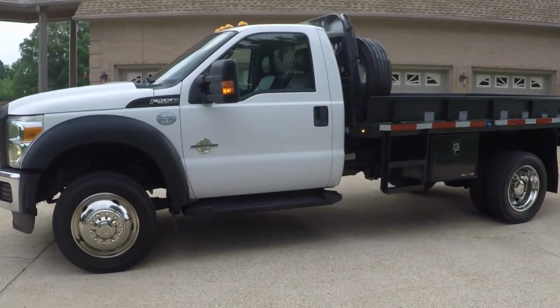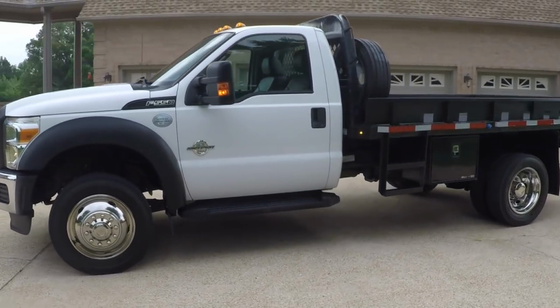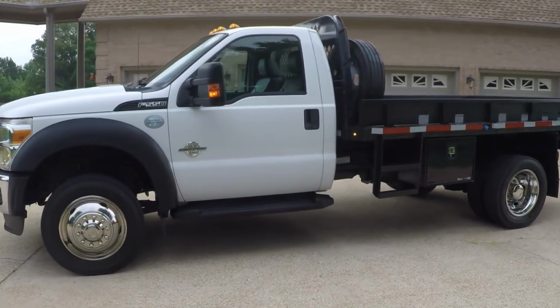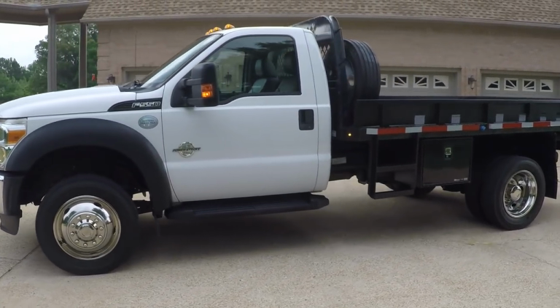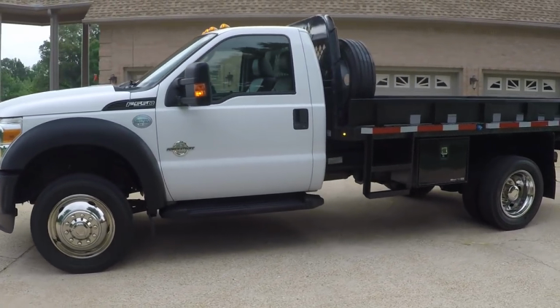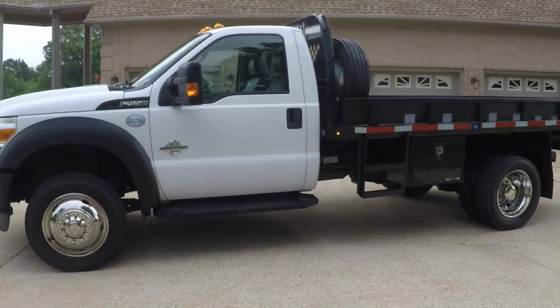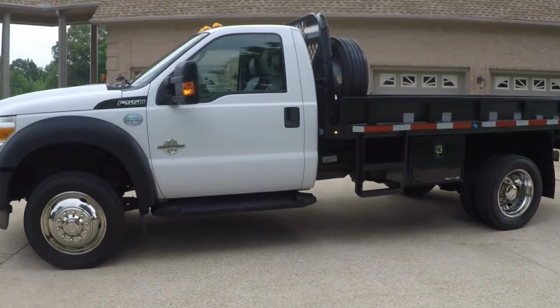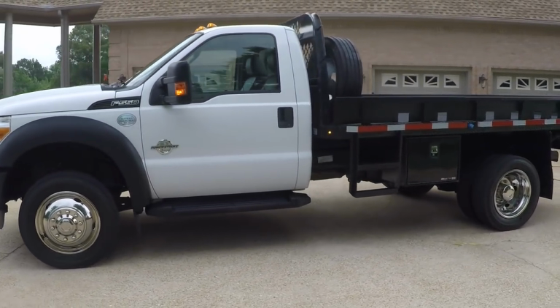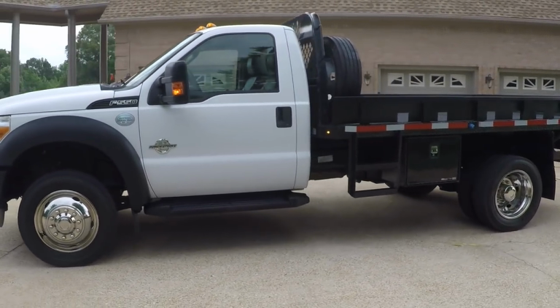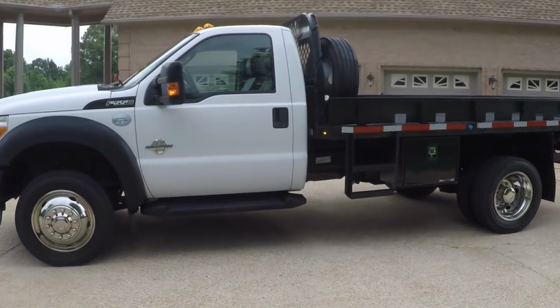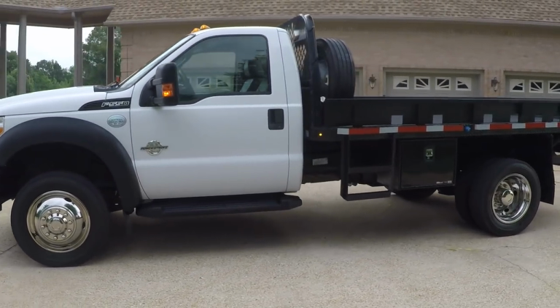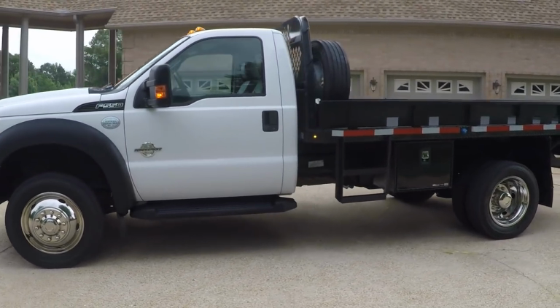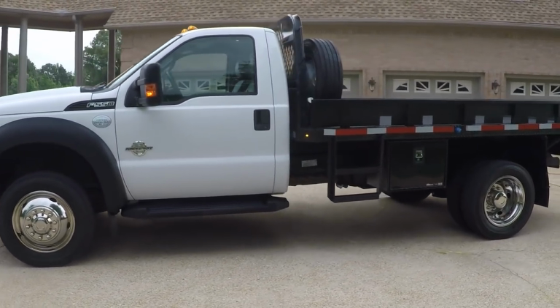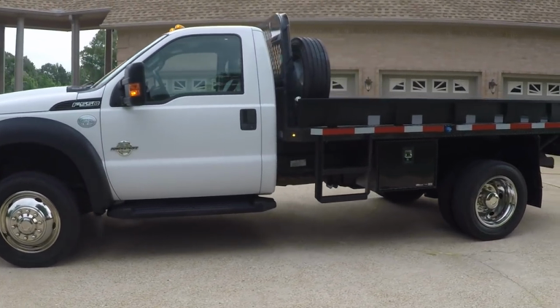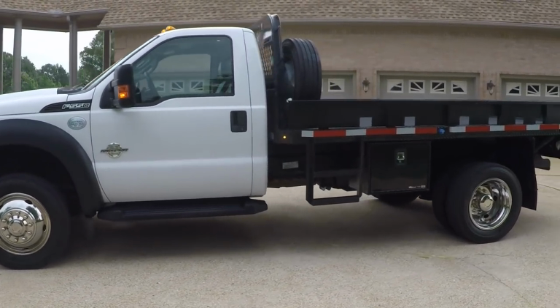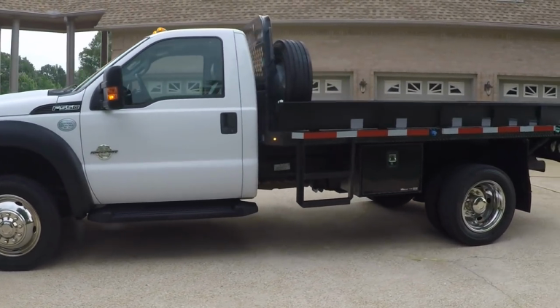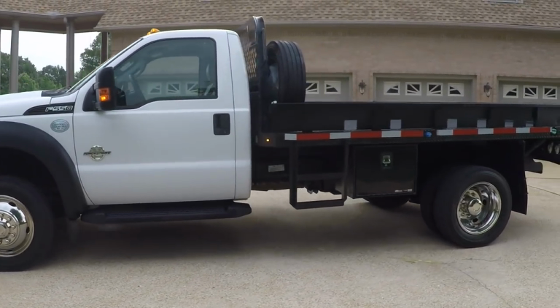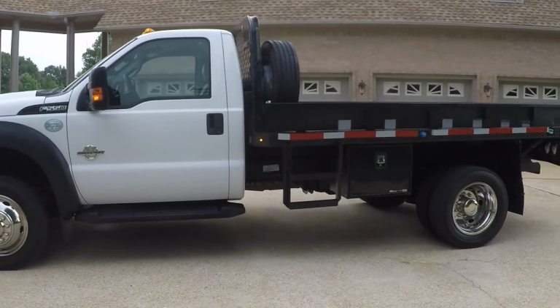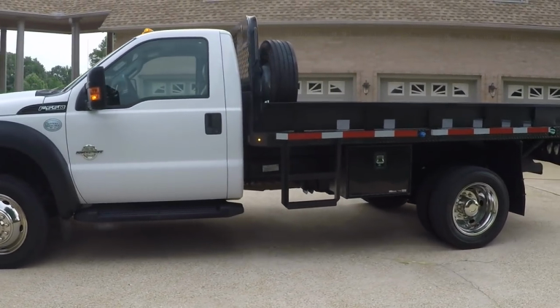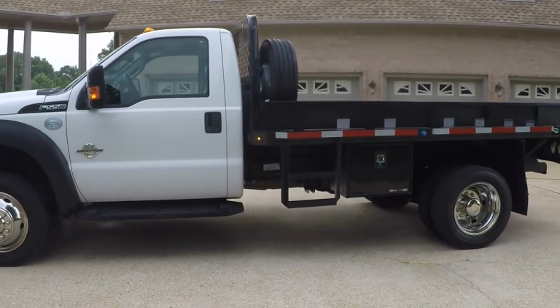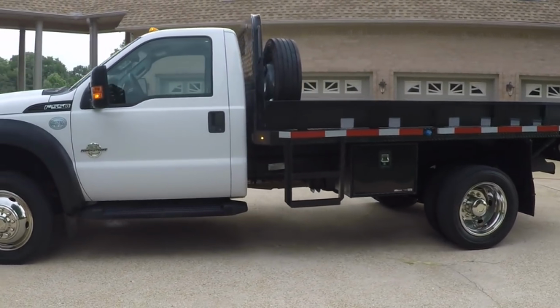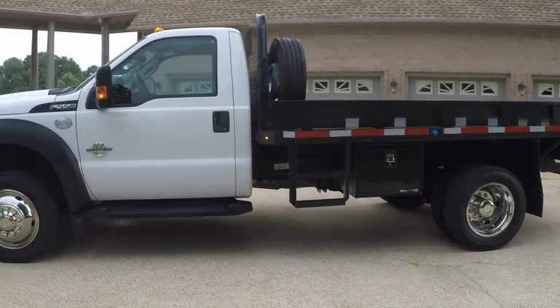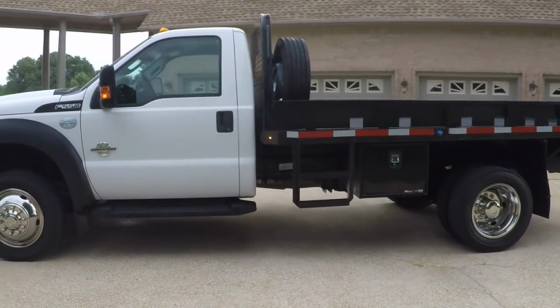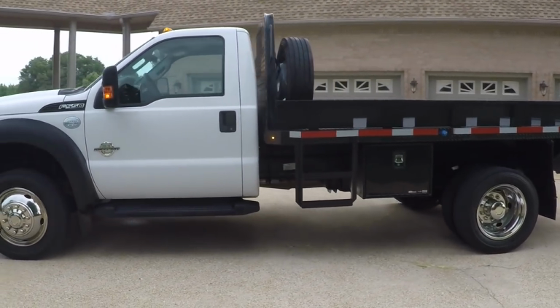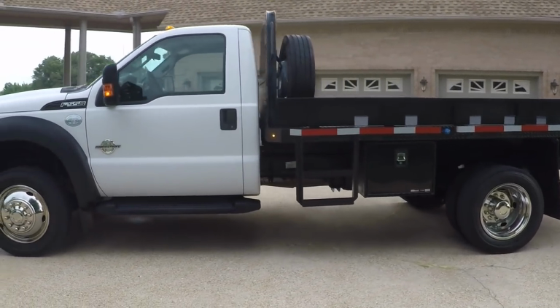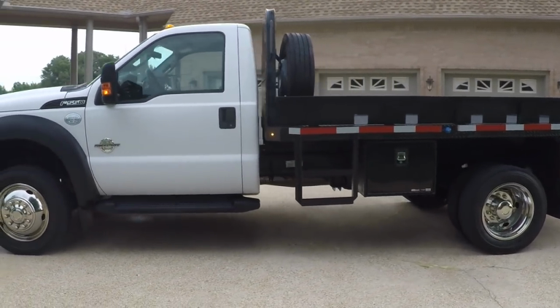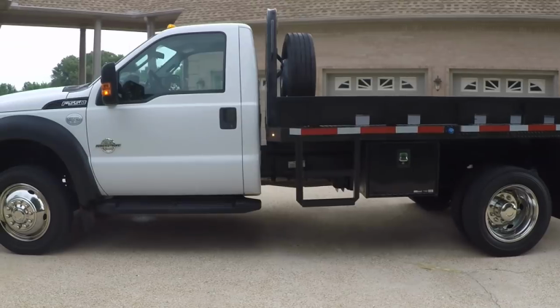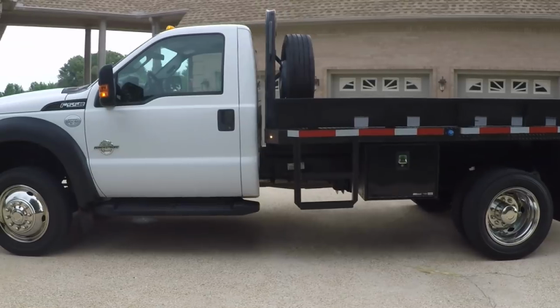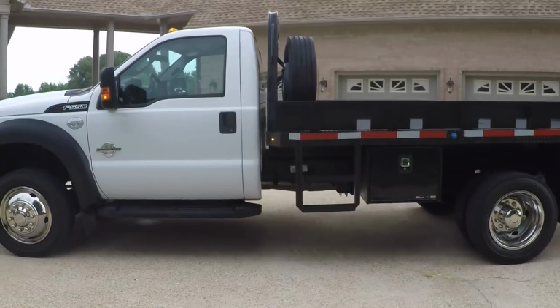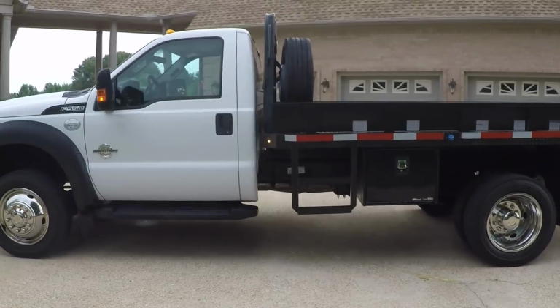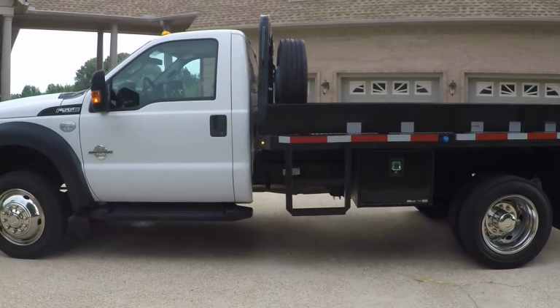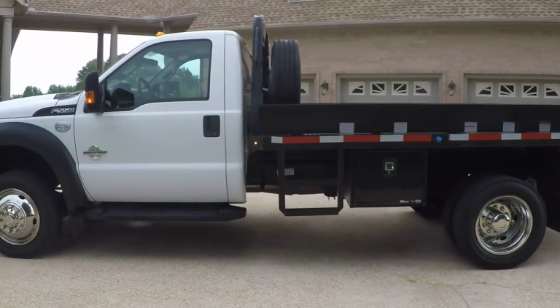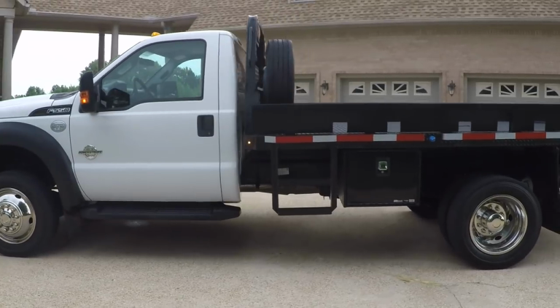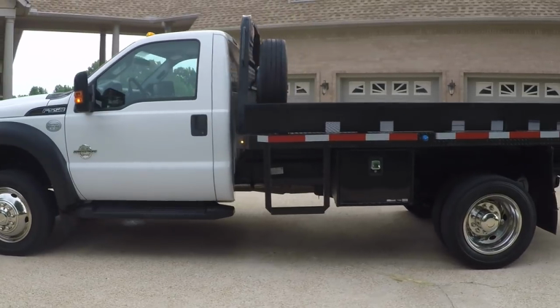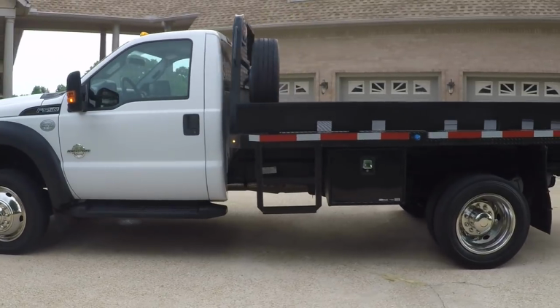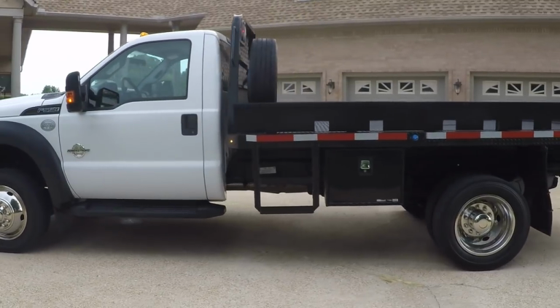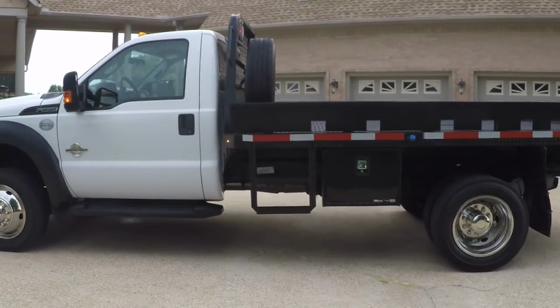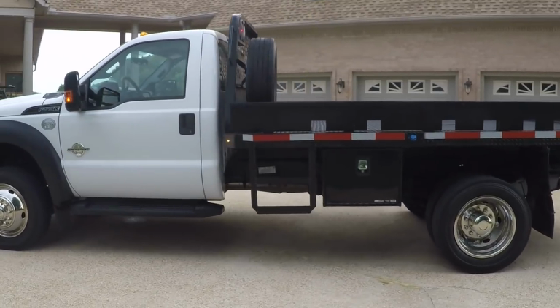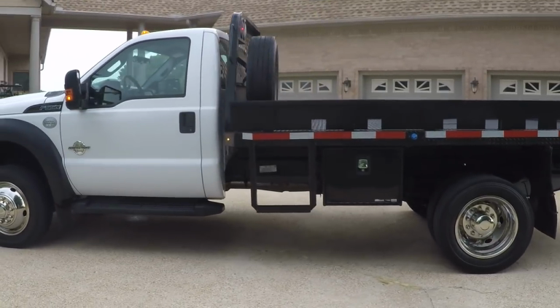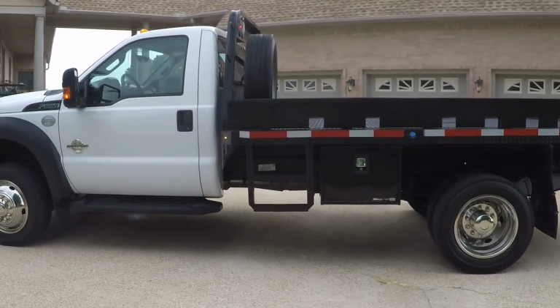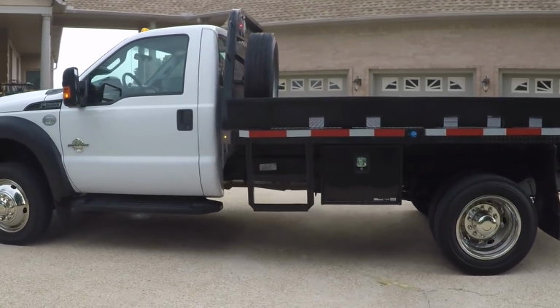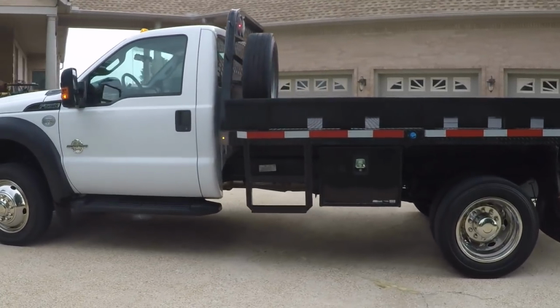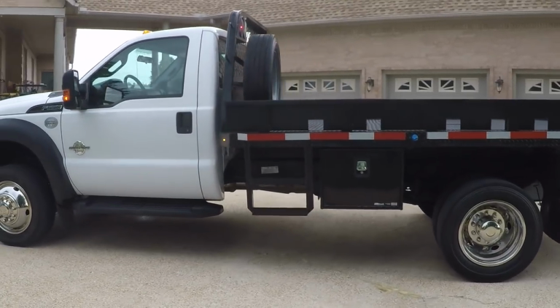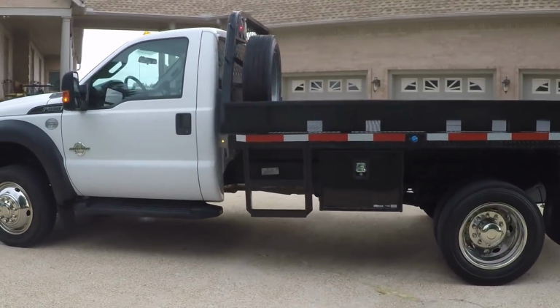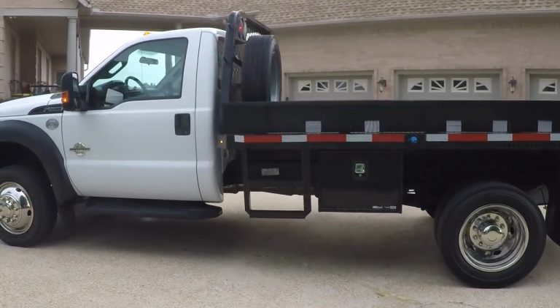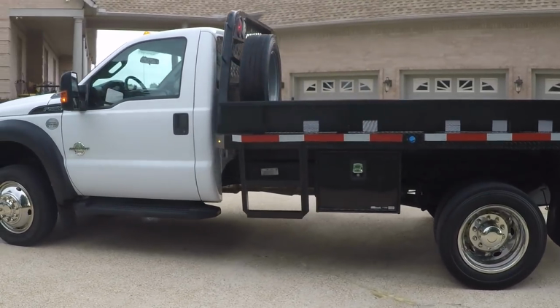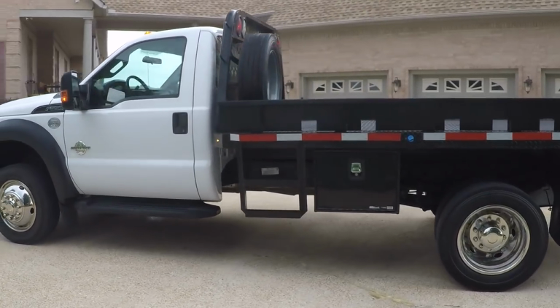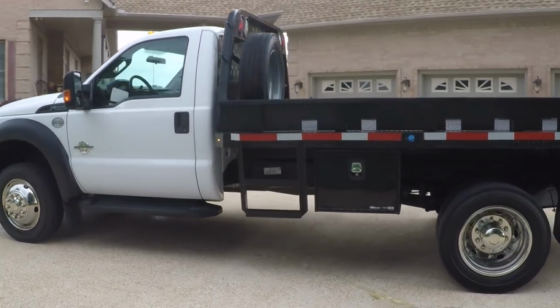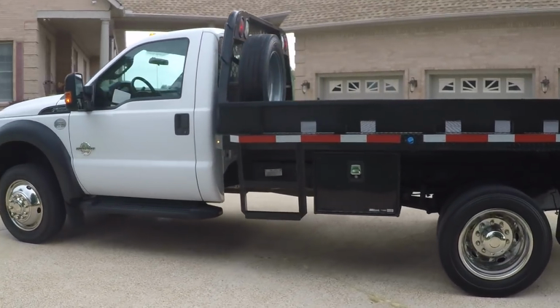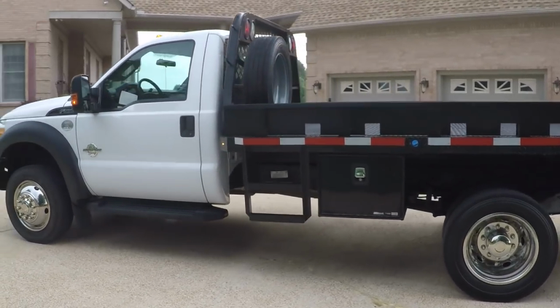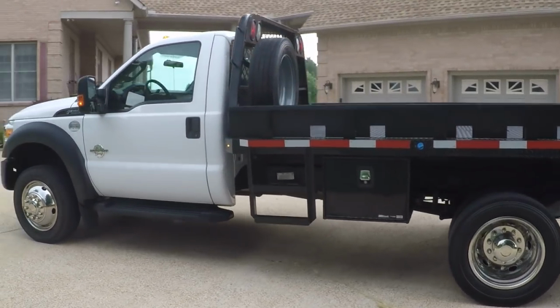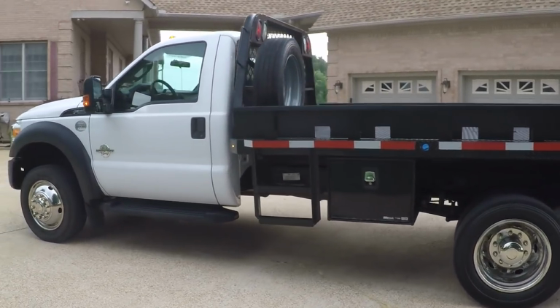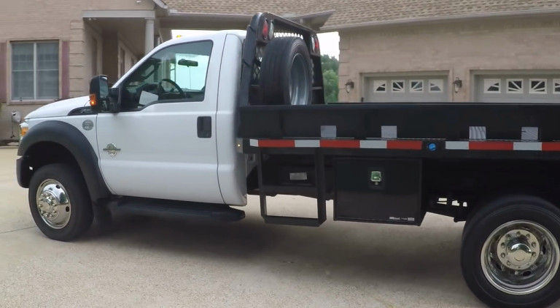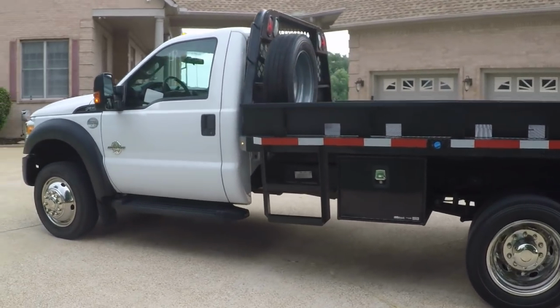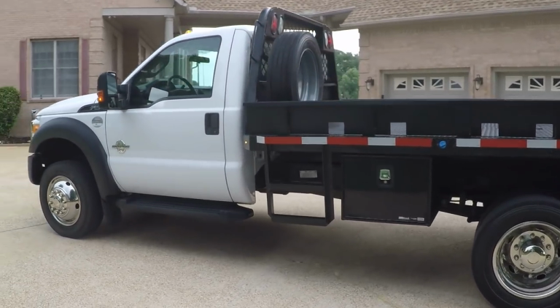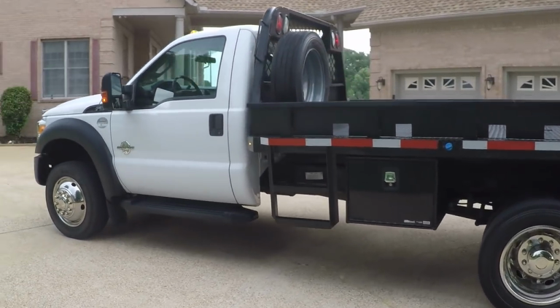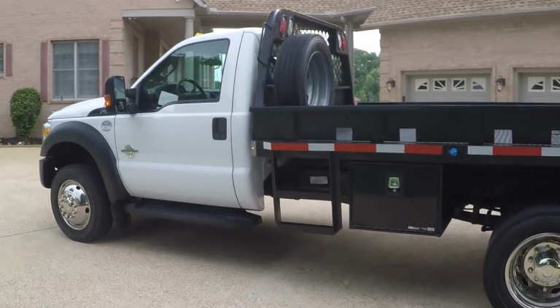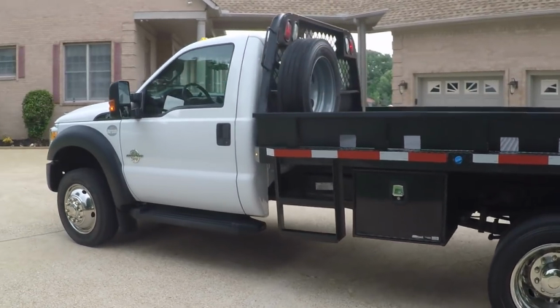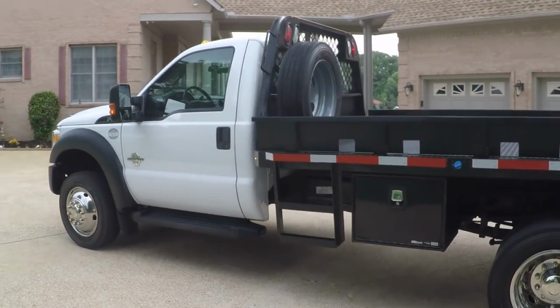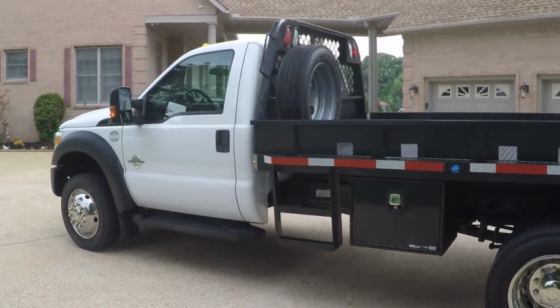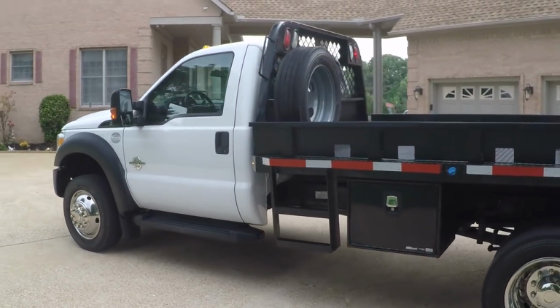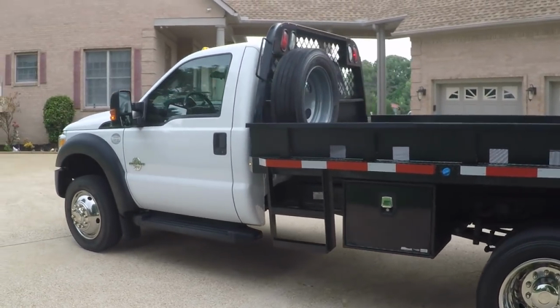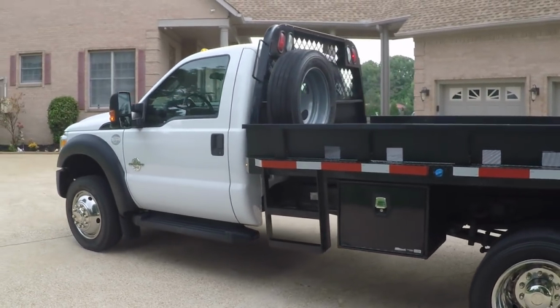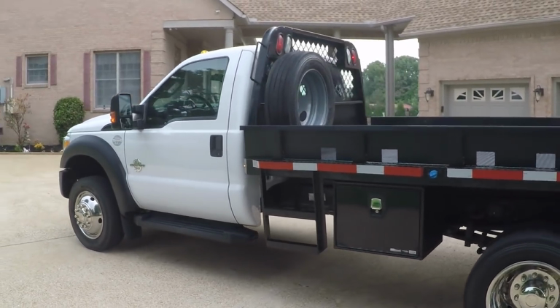This is an XL with the power options. It's got power windows, power locks, power mirrors, and keyless entry.